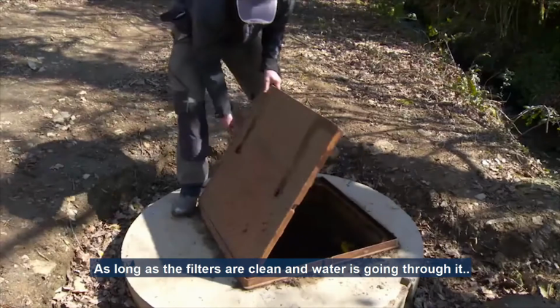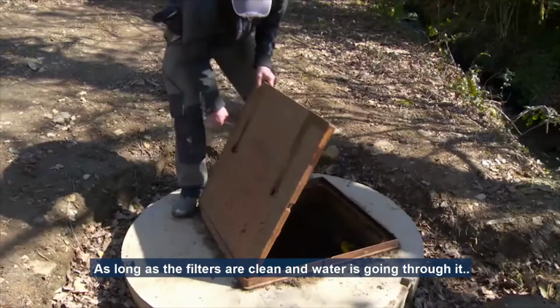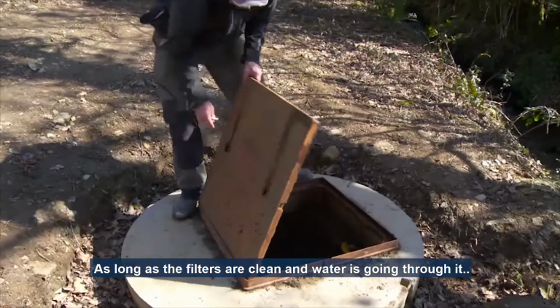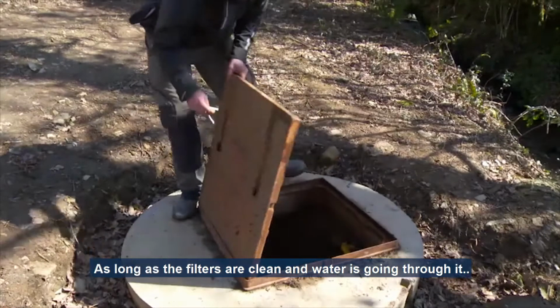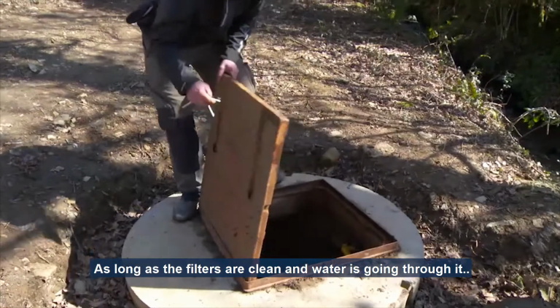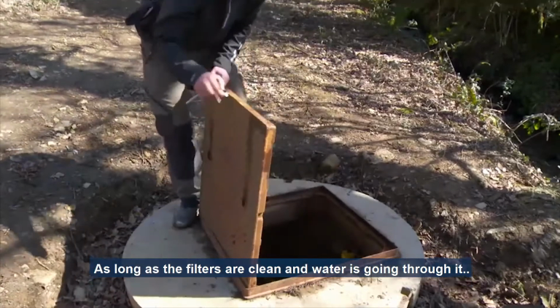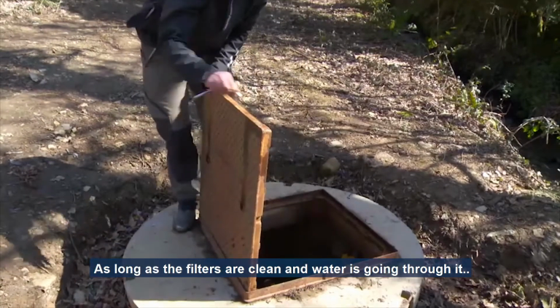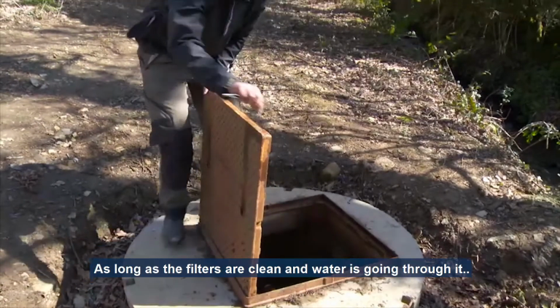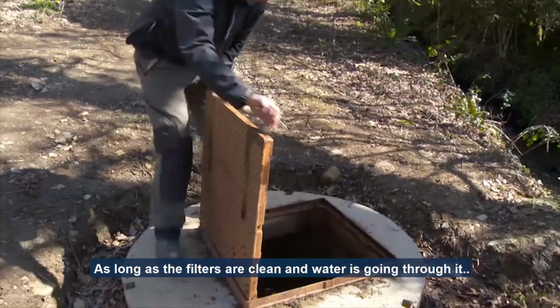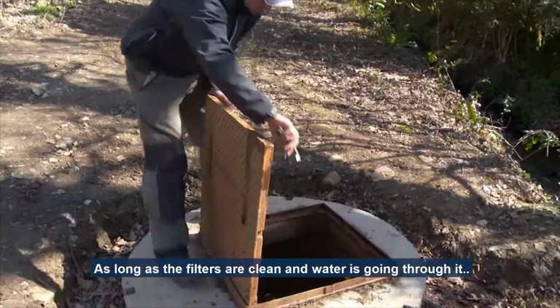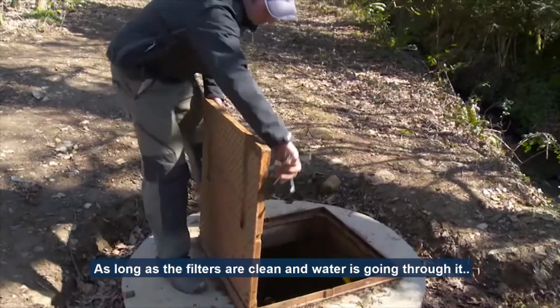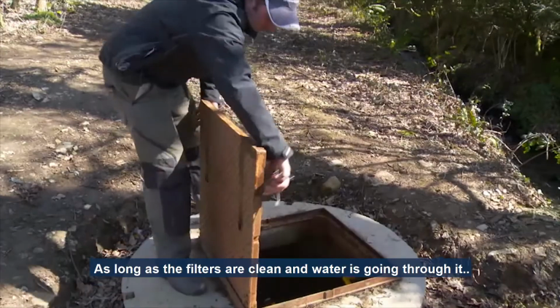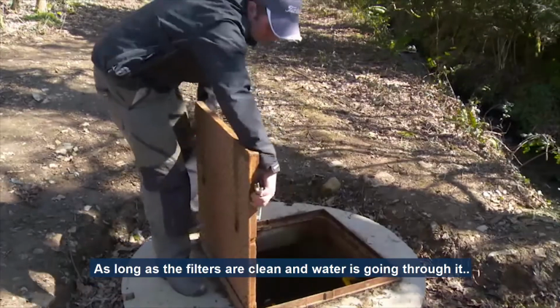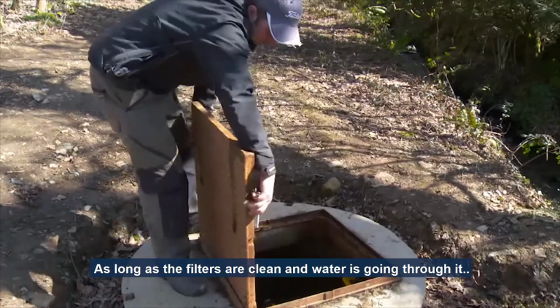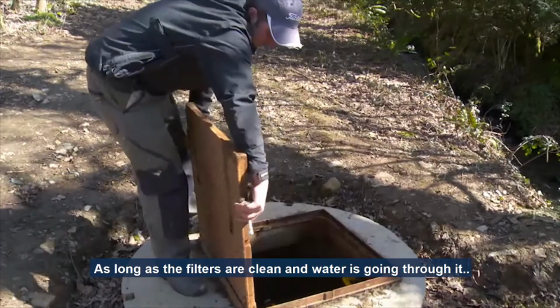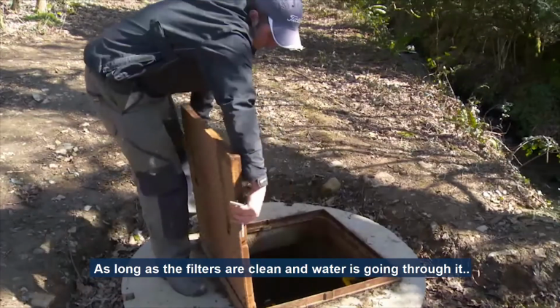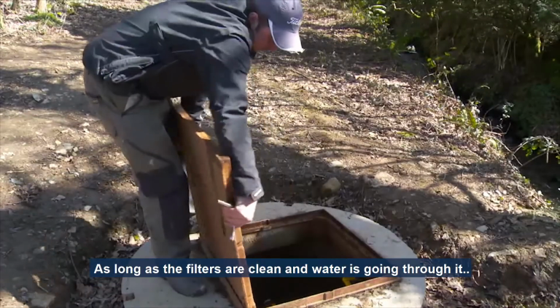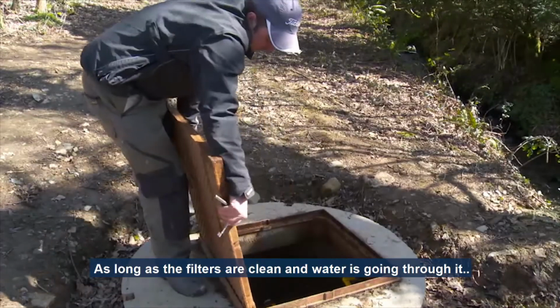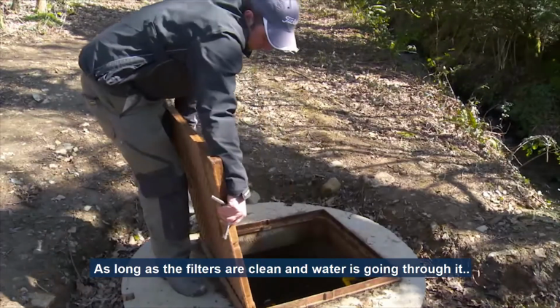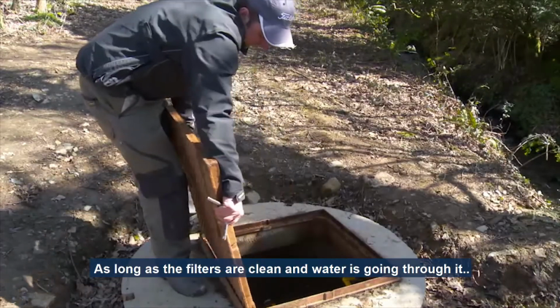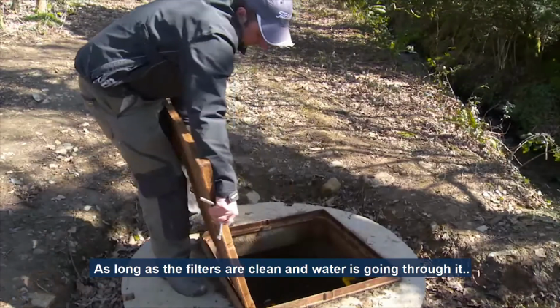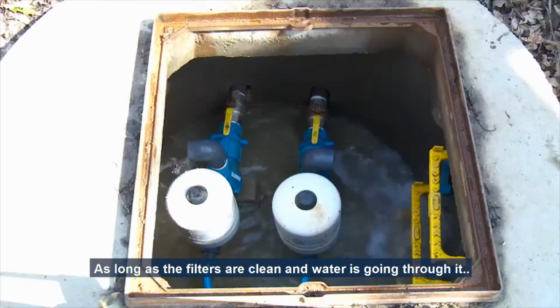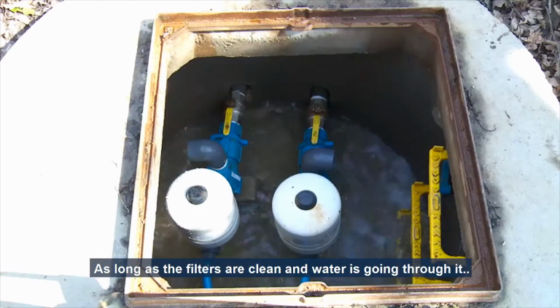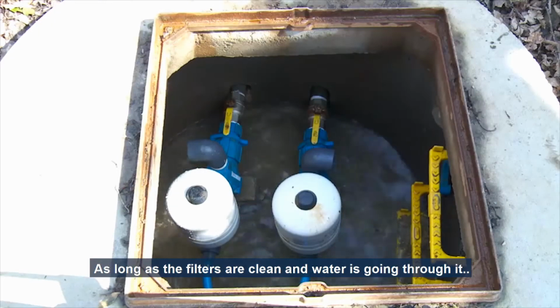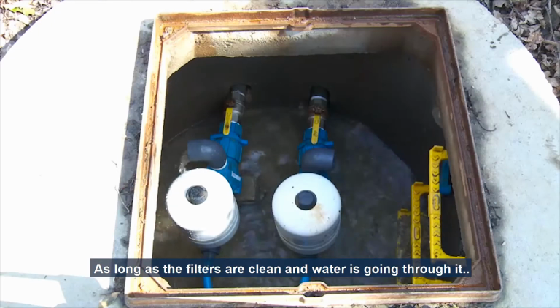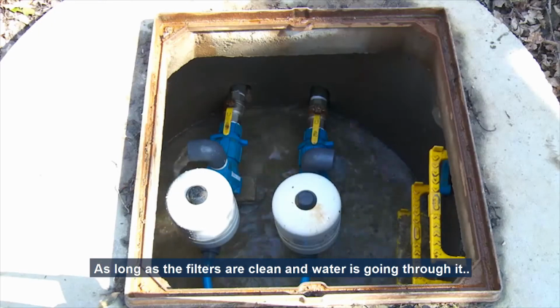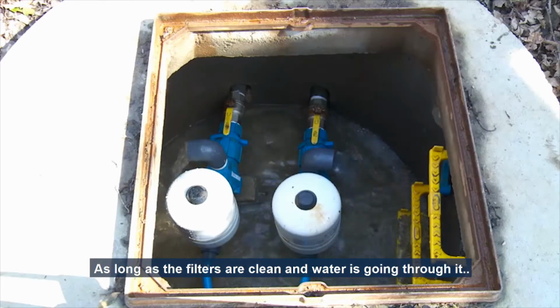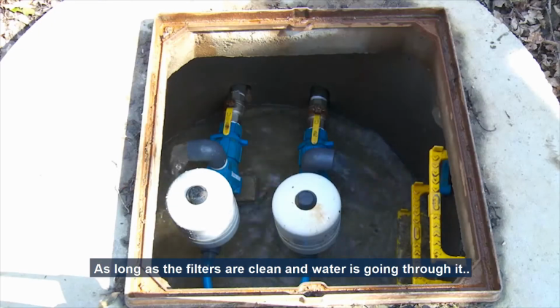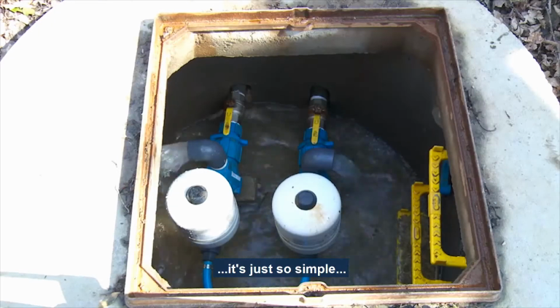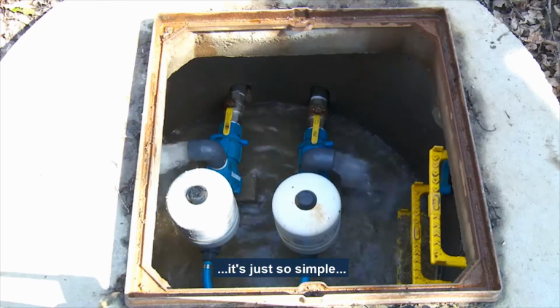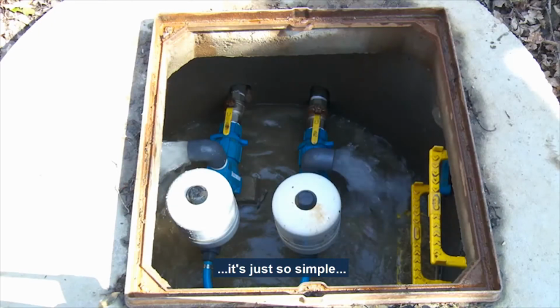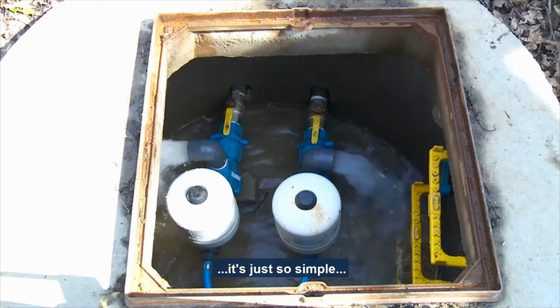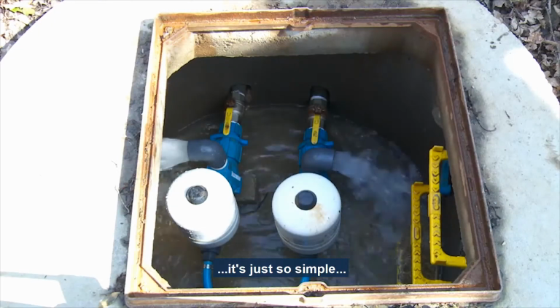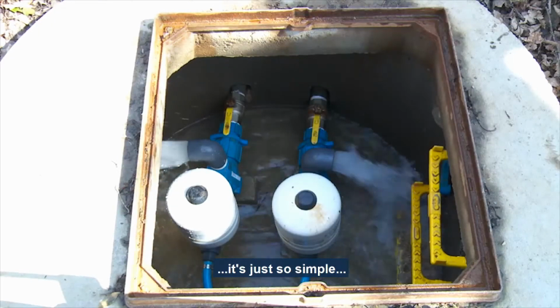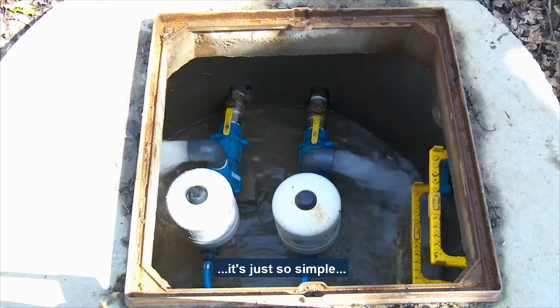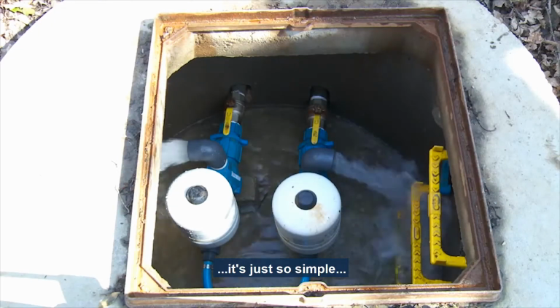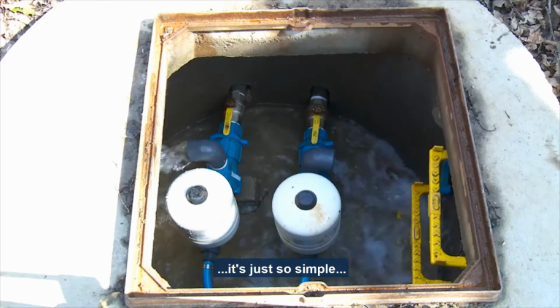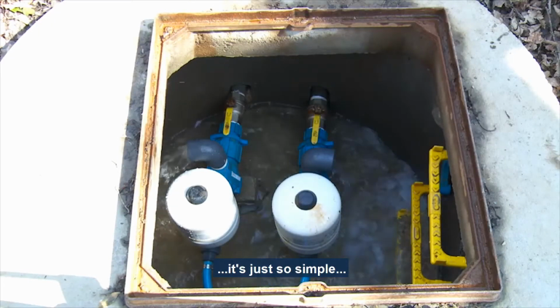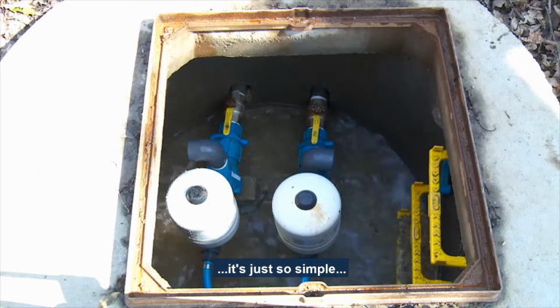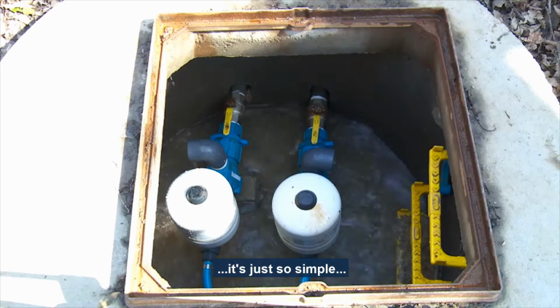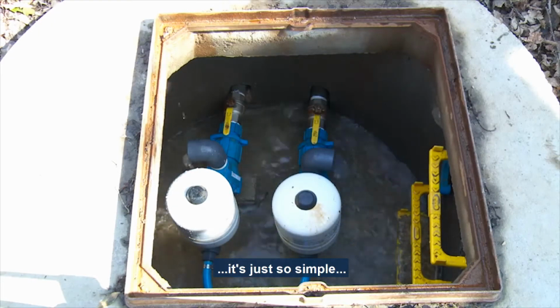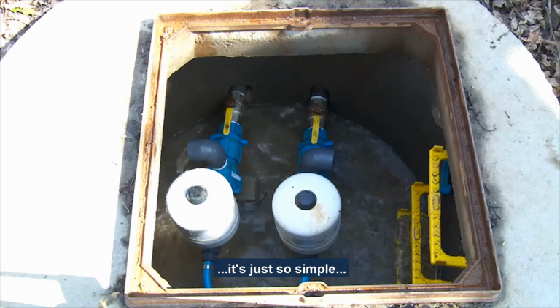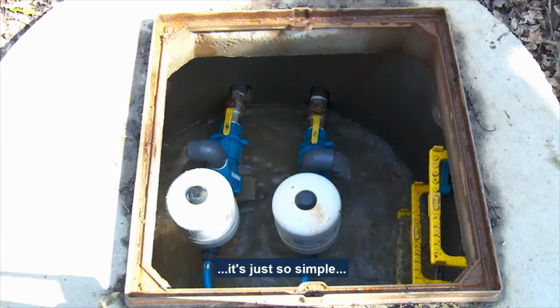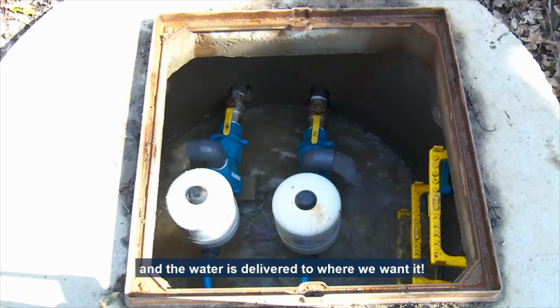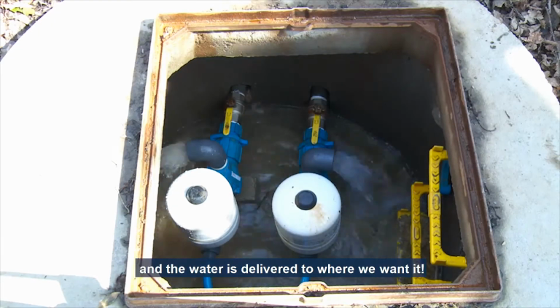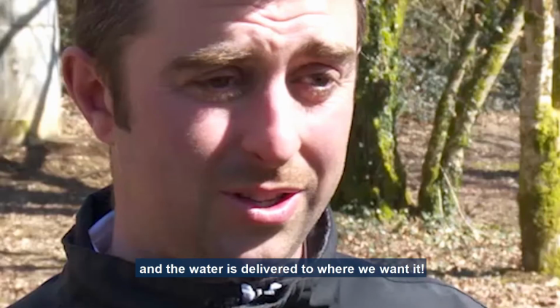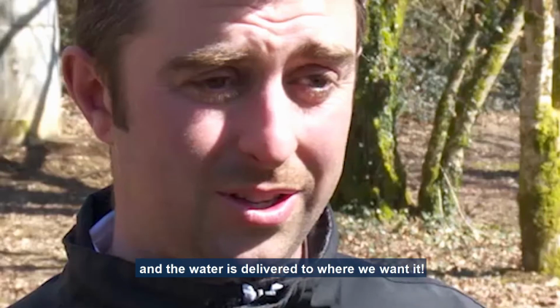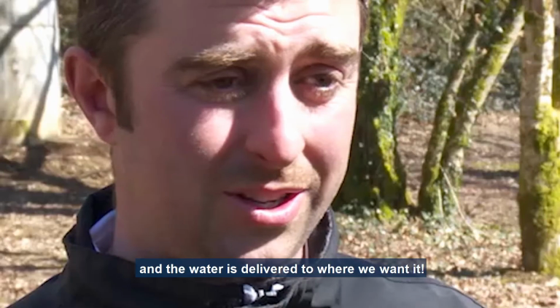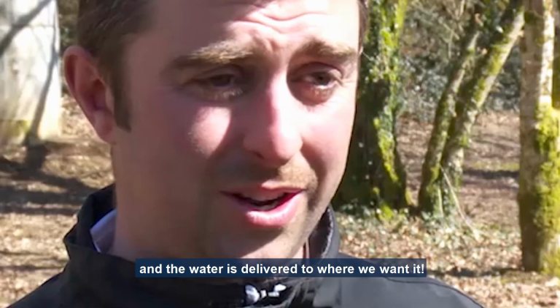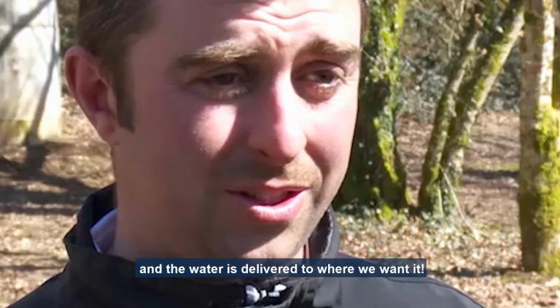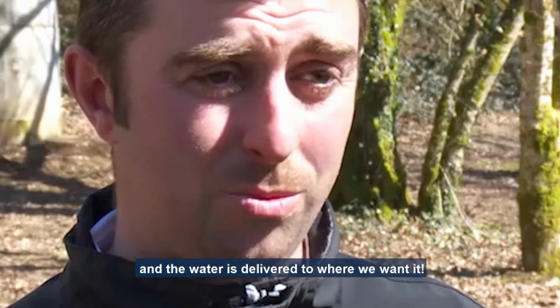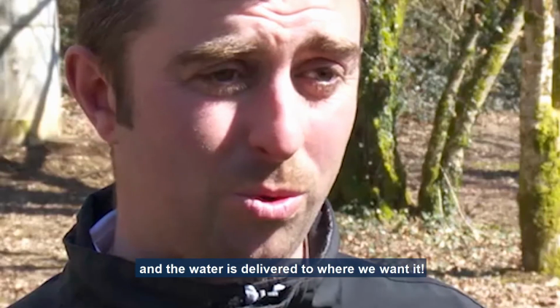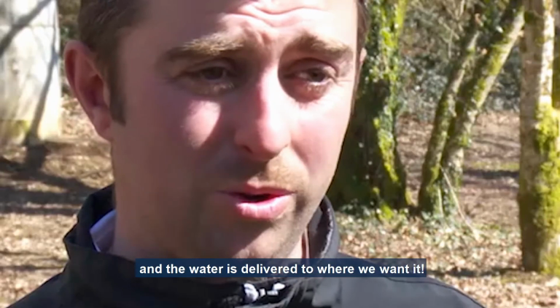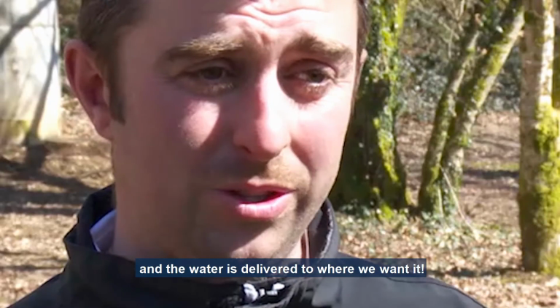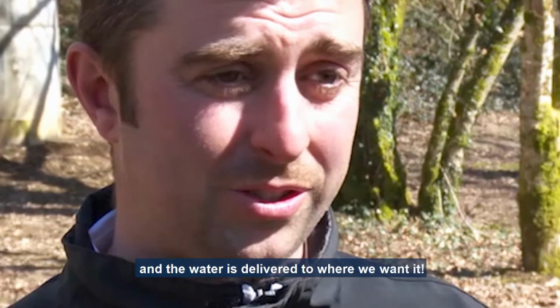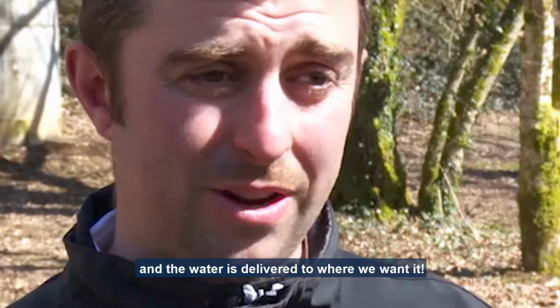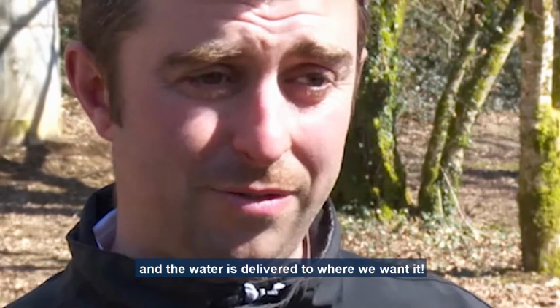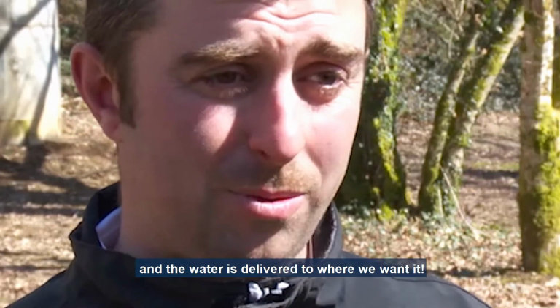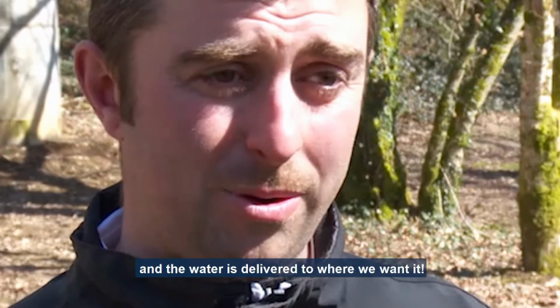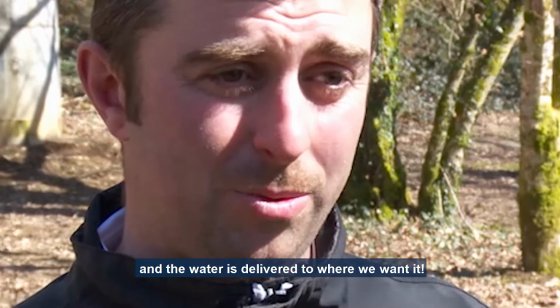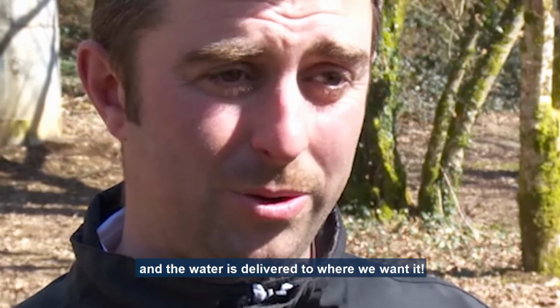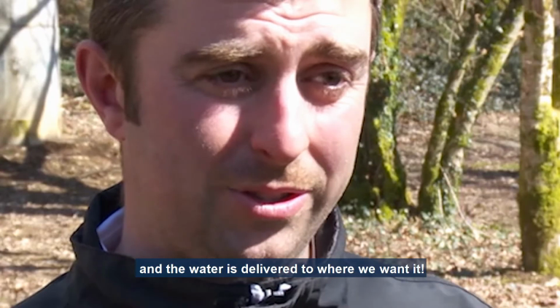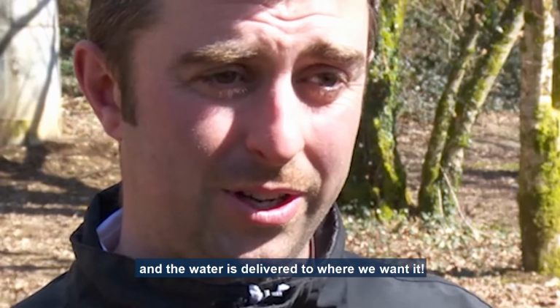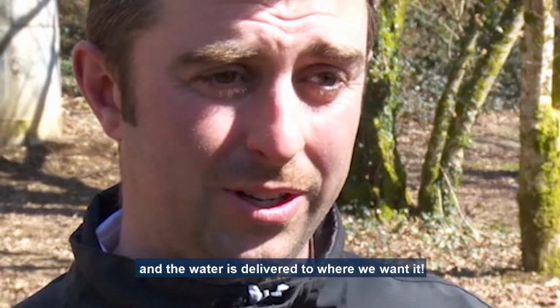As long as your filters are clean and water's going through it, it's just so simple. The water is delivered where we want it.